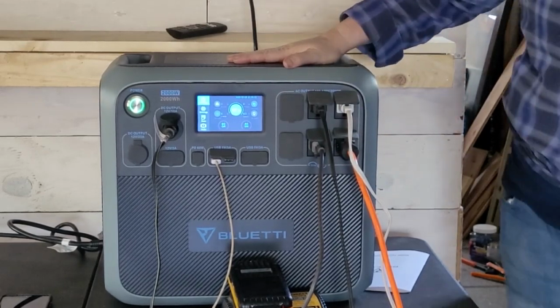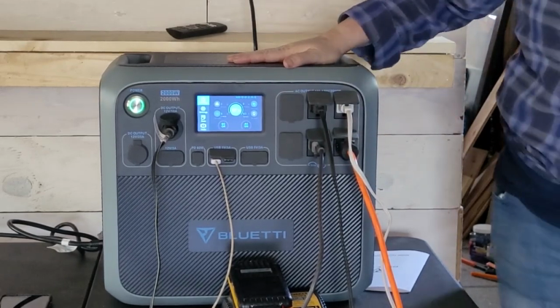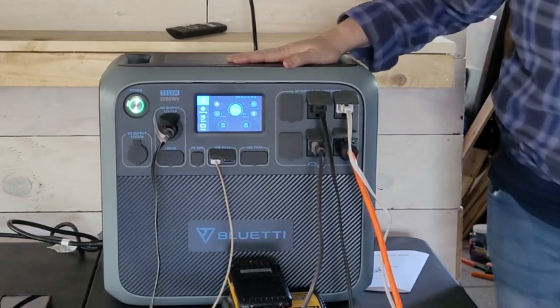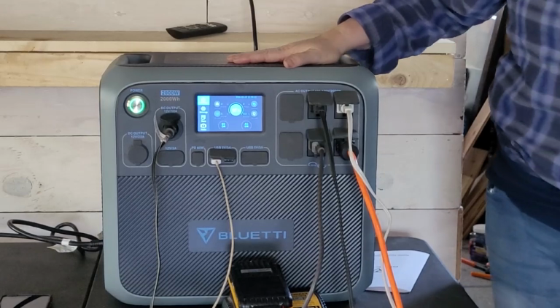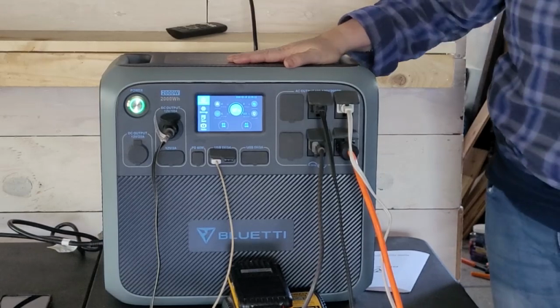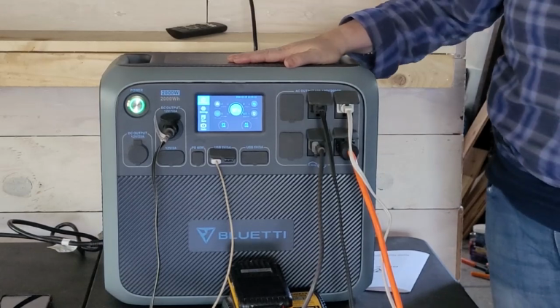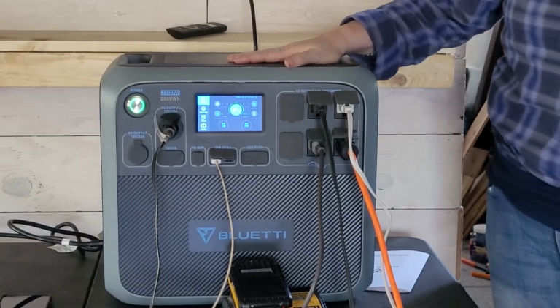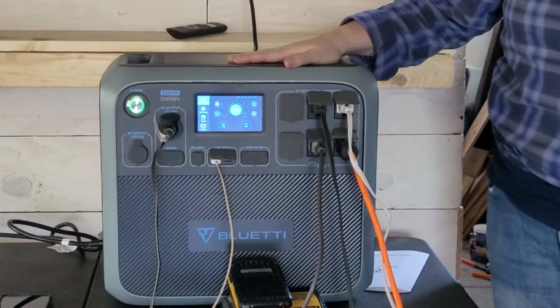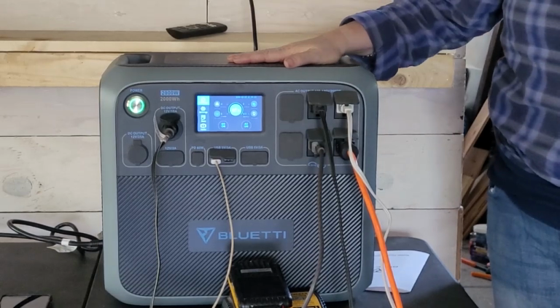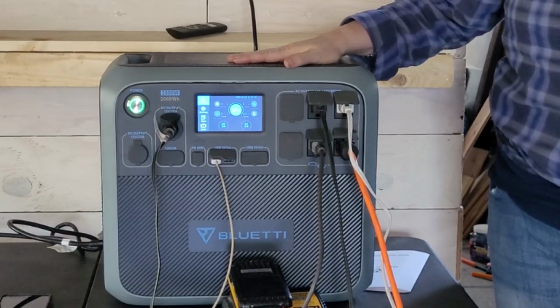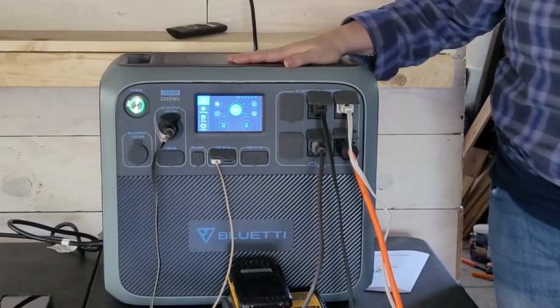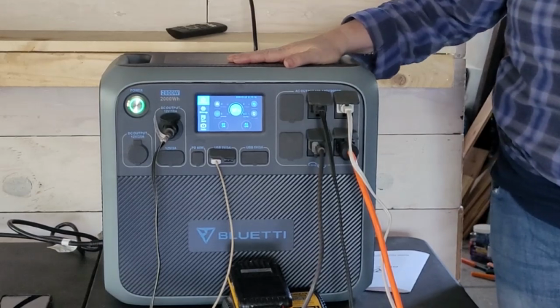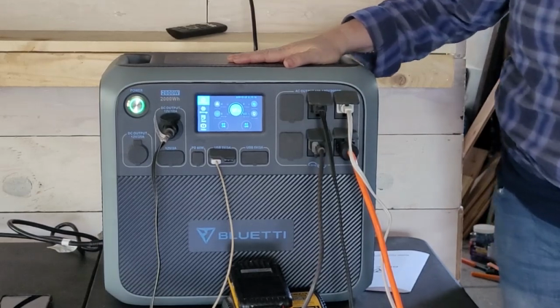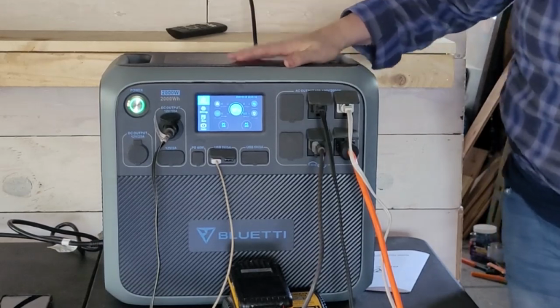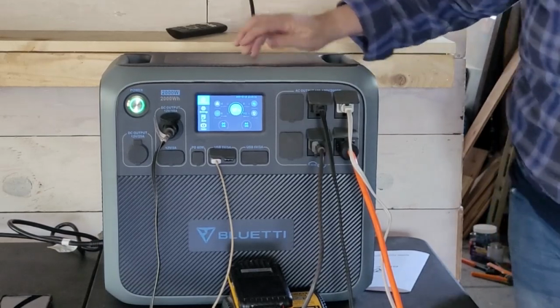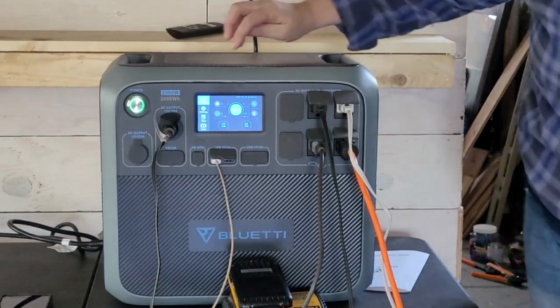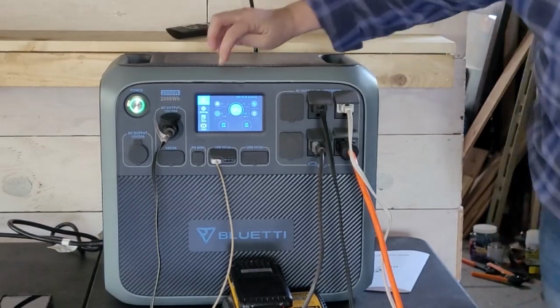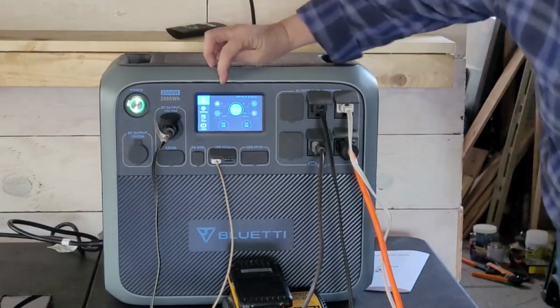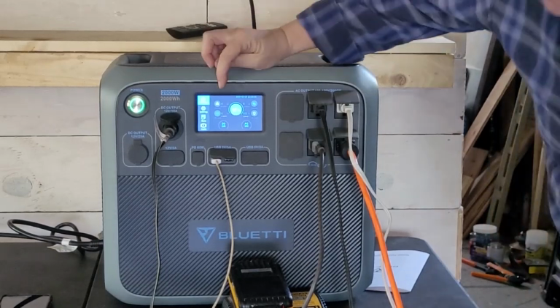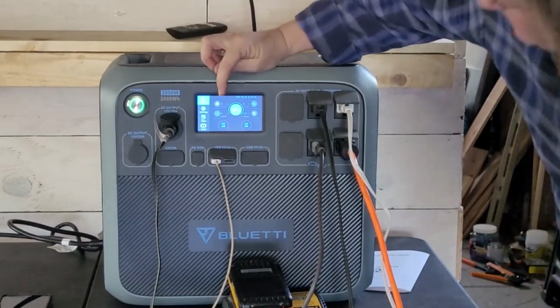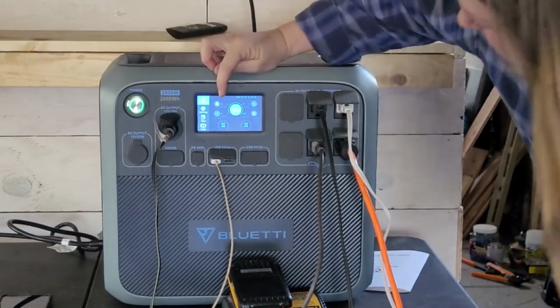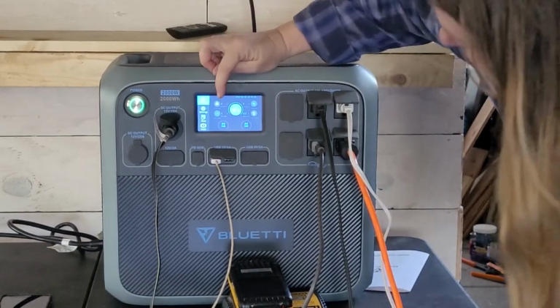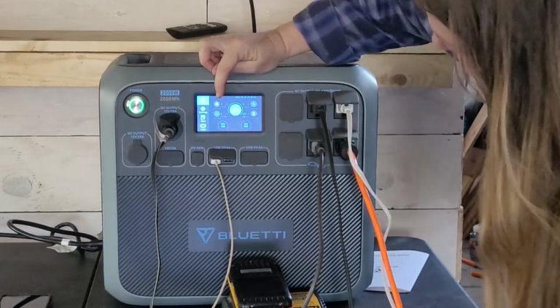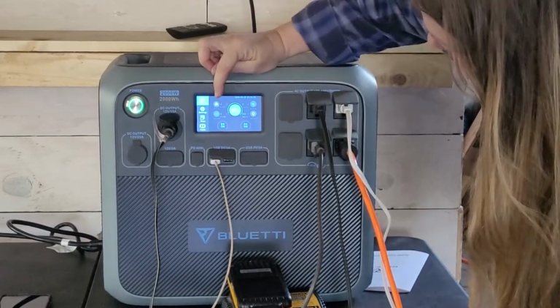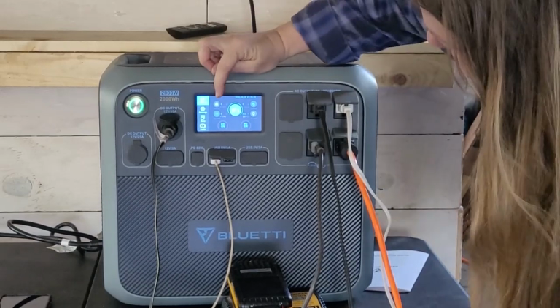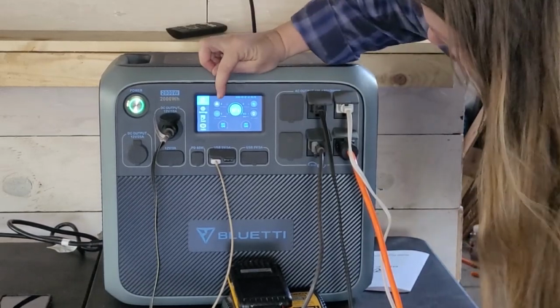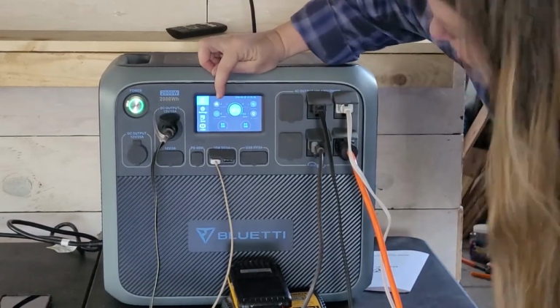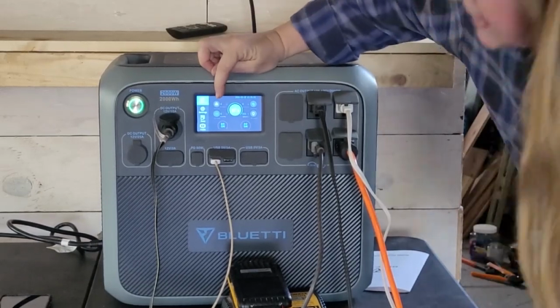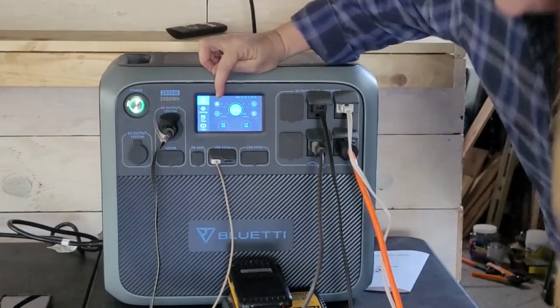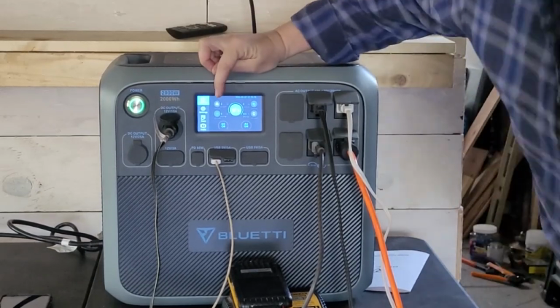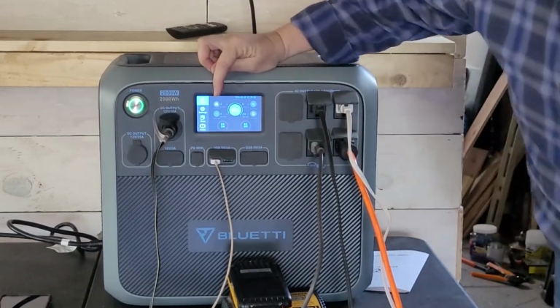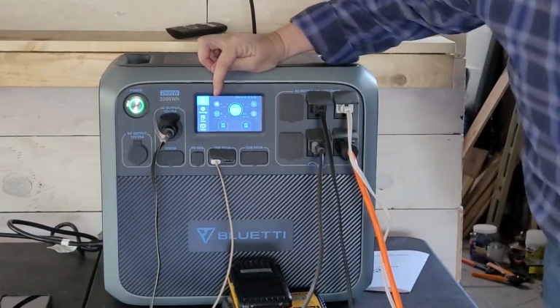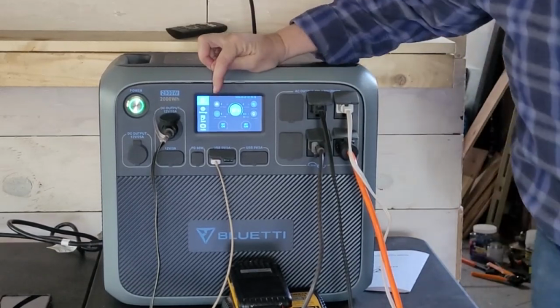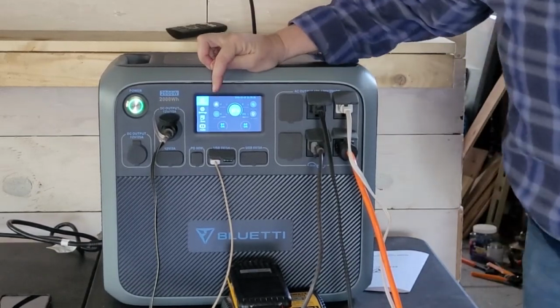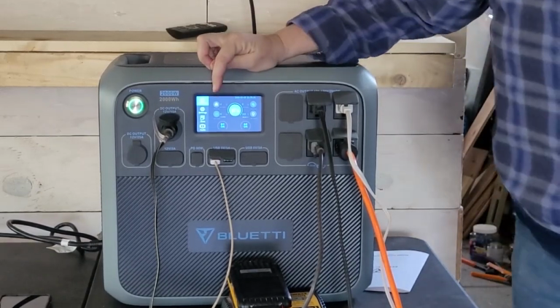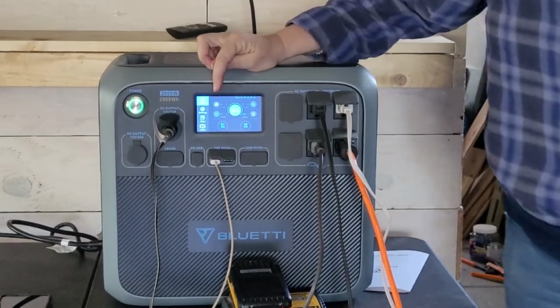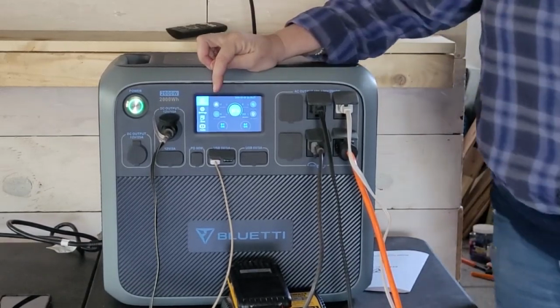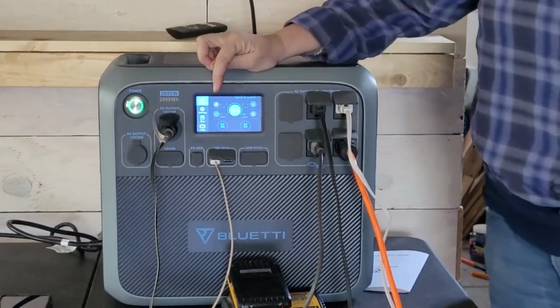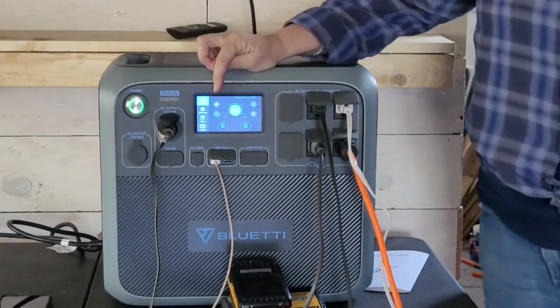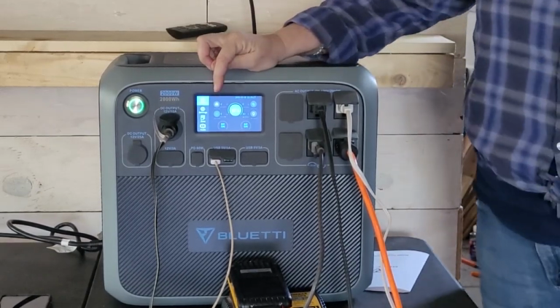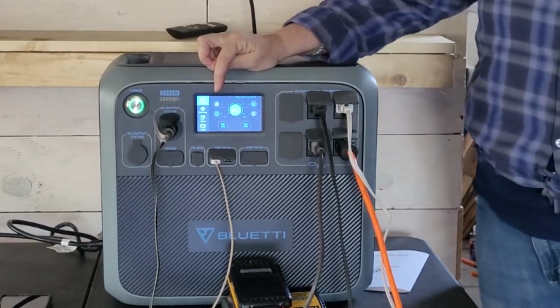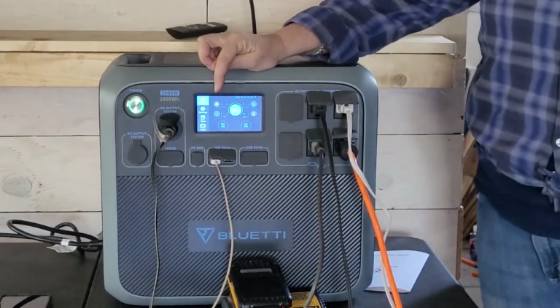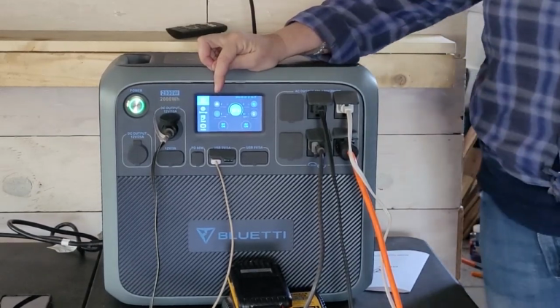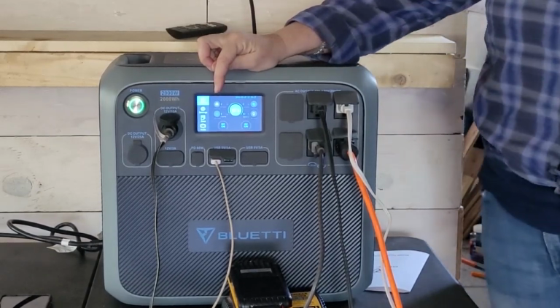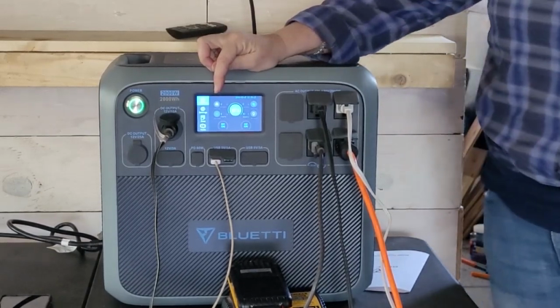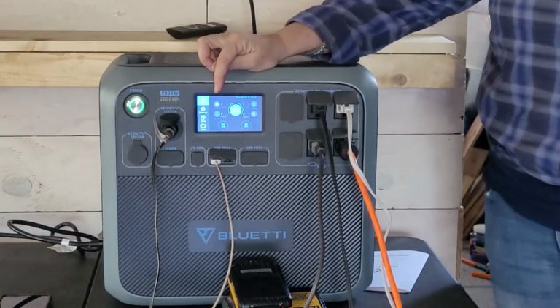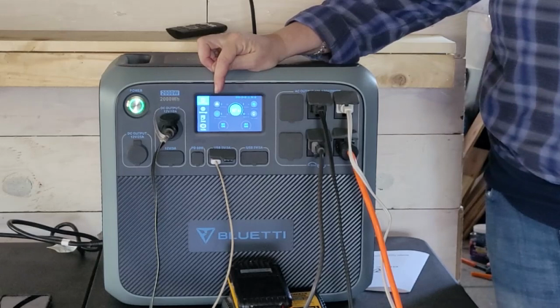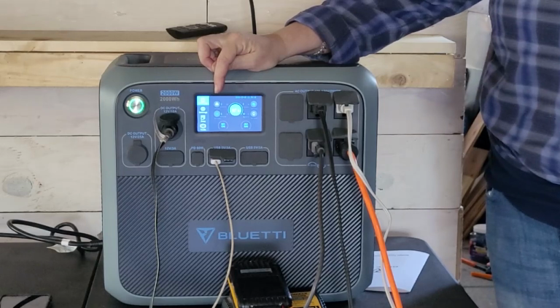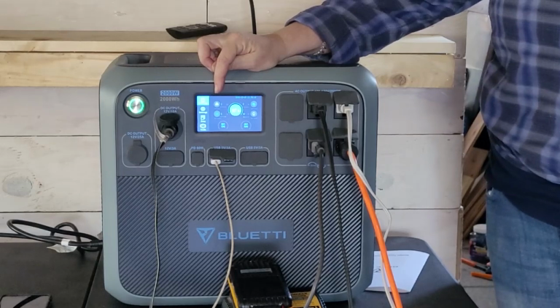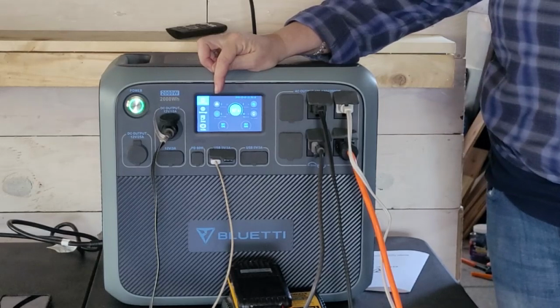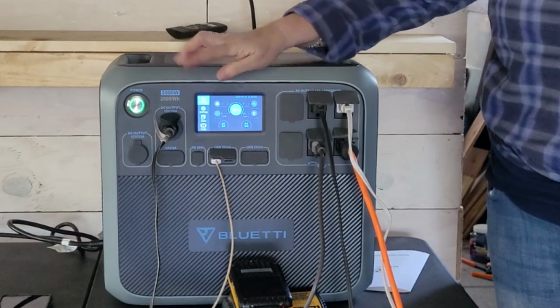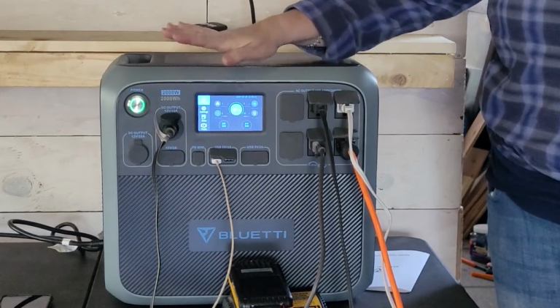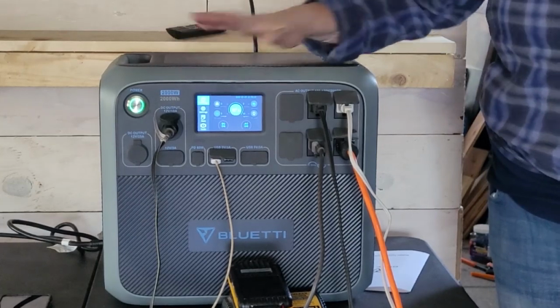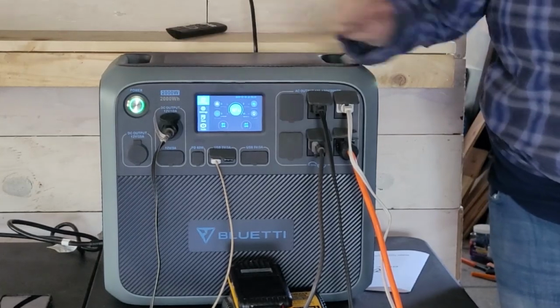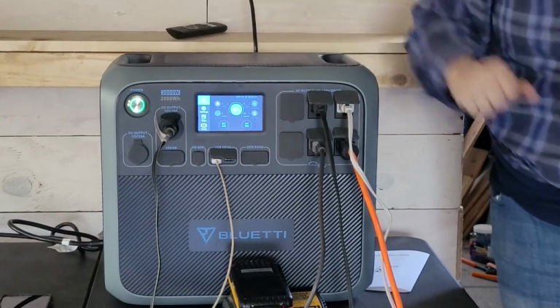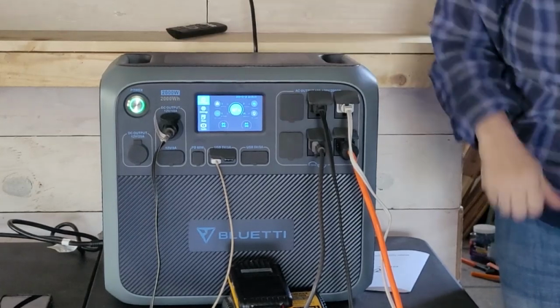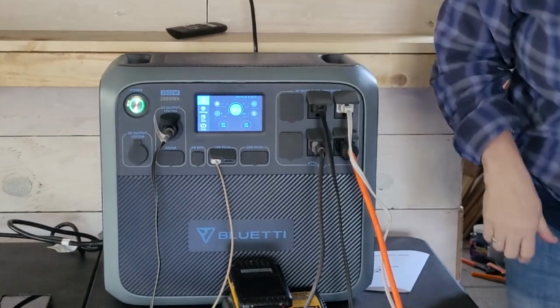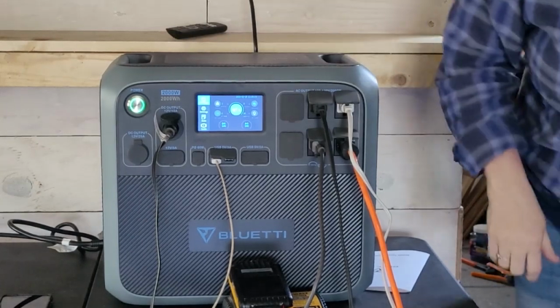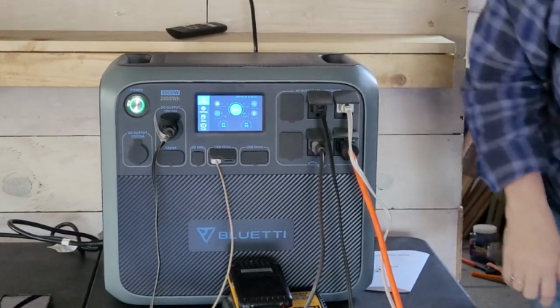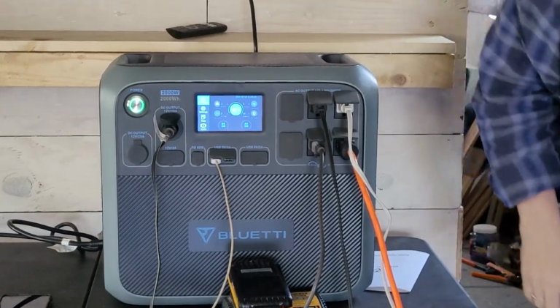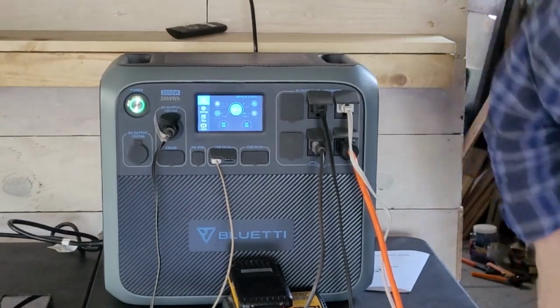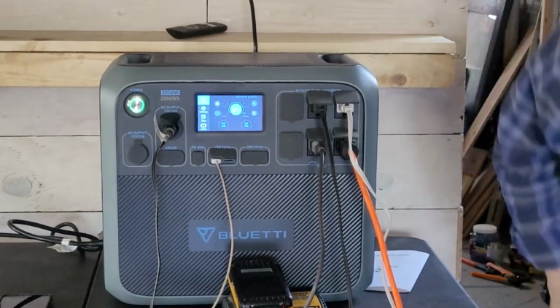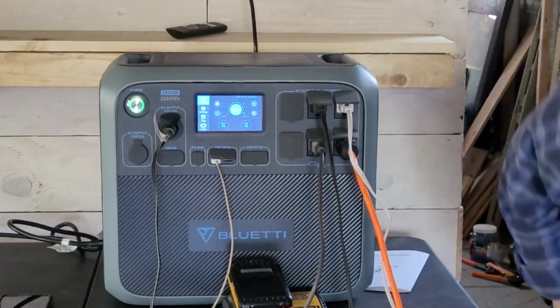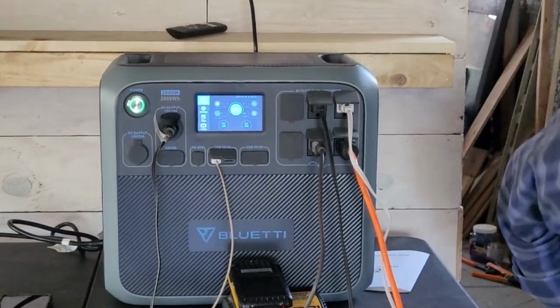The DC side is still only at 5 watts with the phone and the fan plugged in.